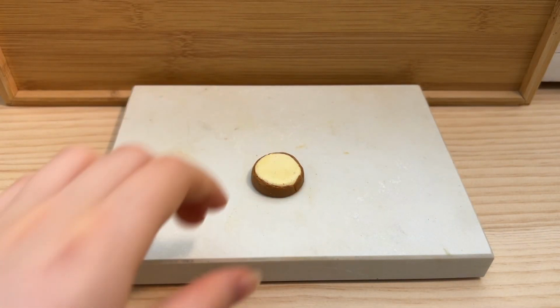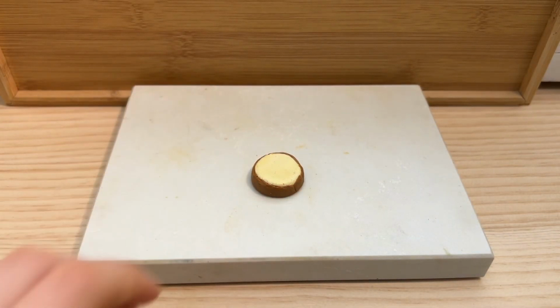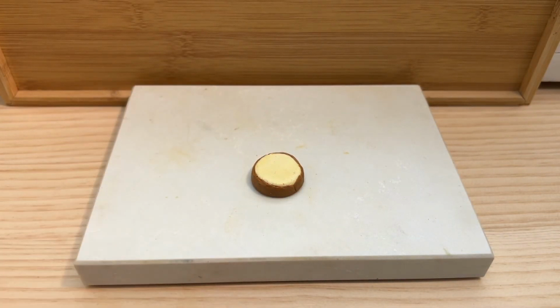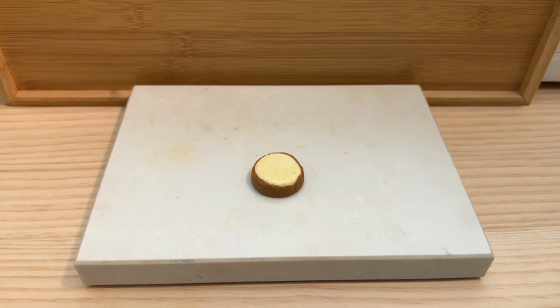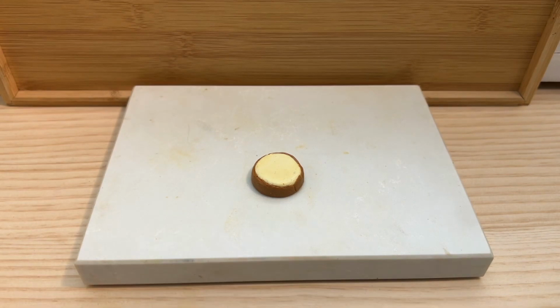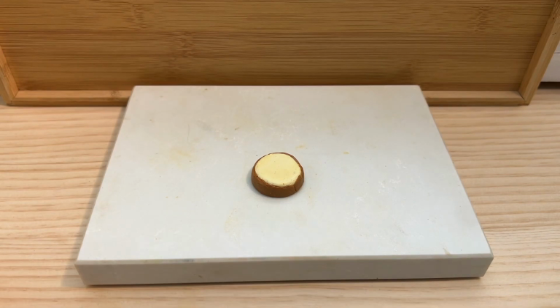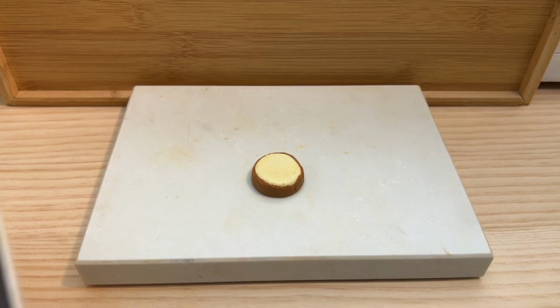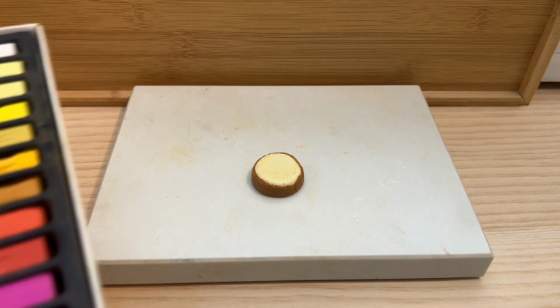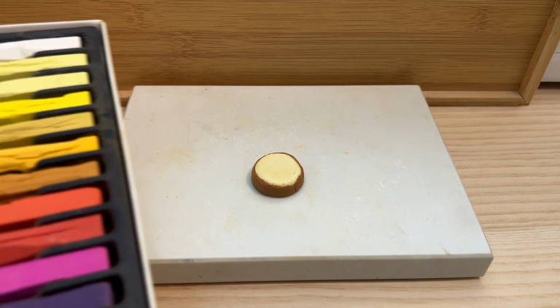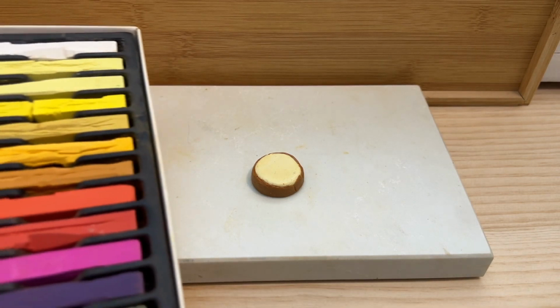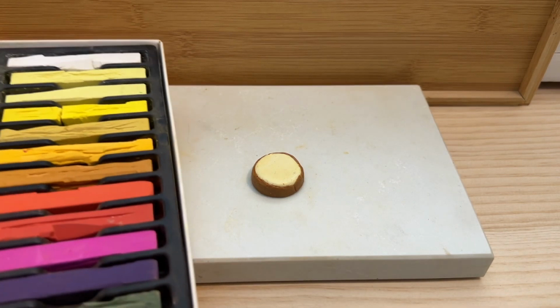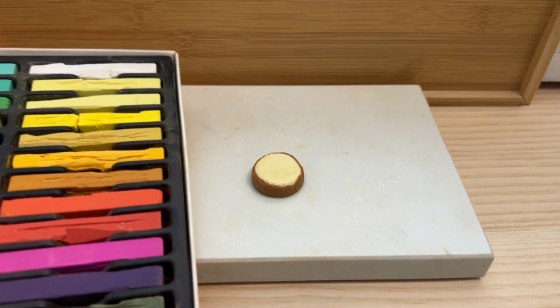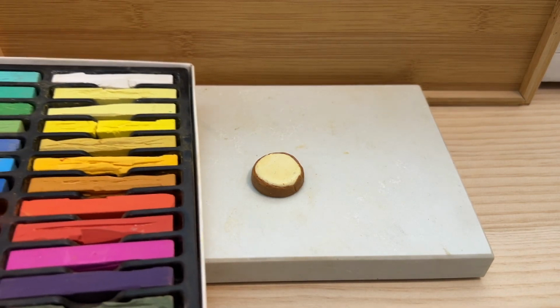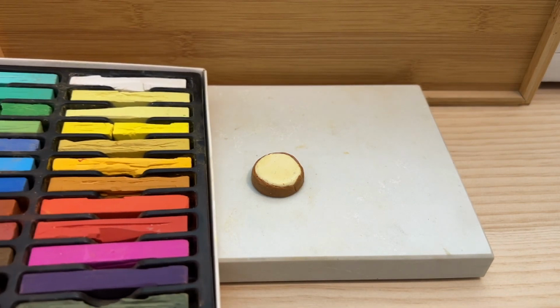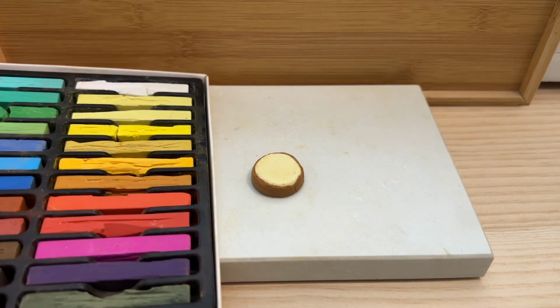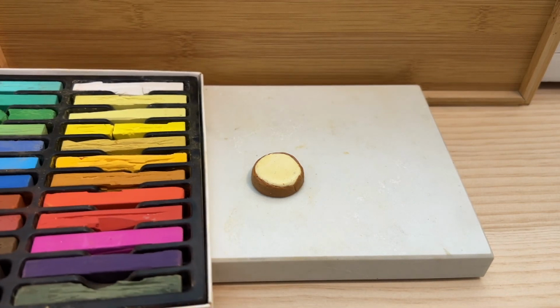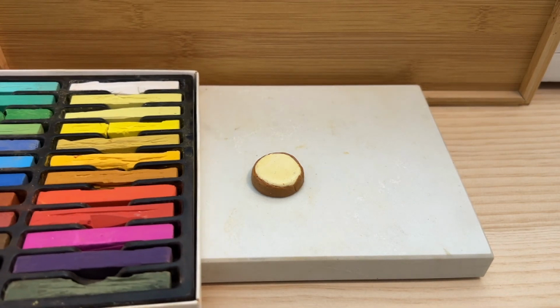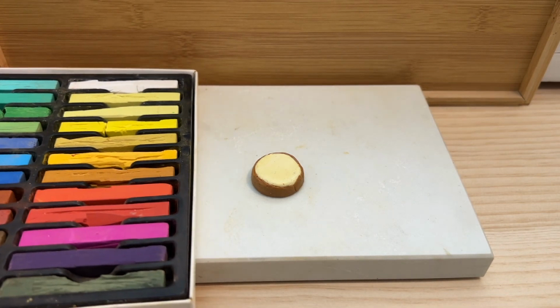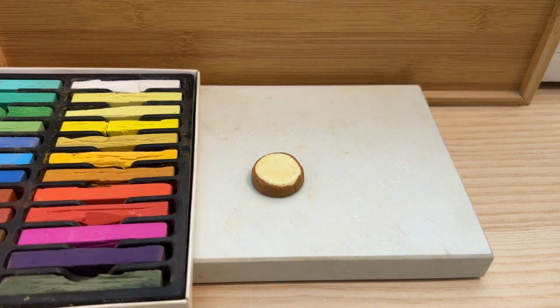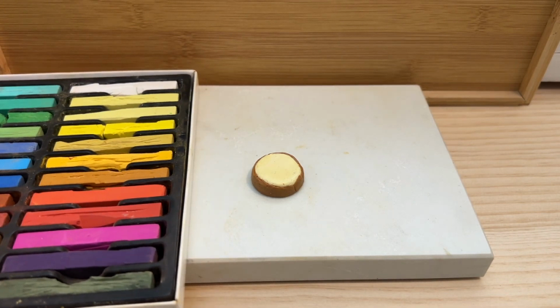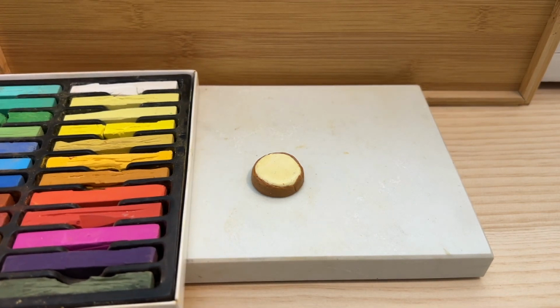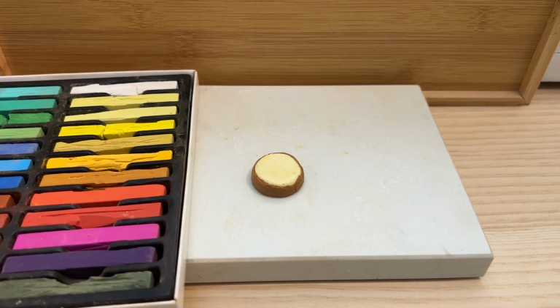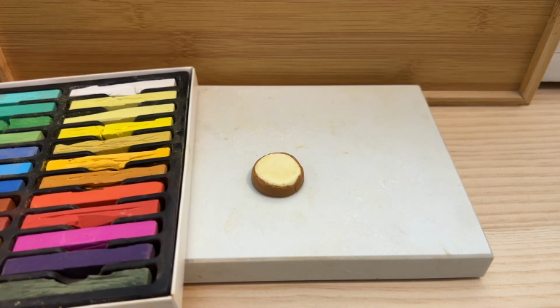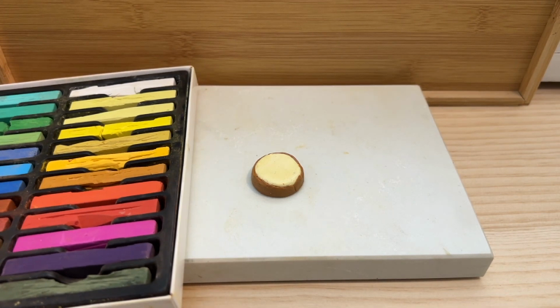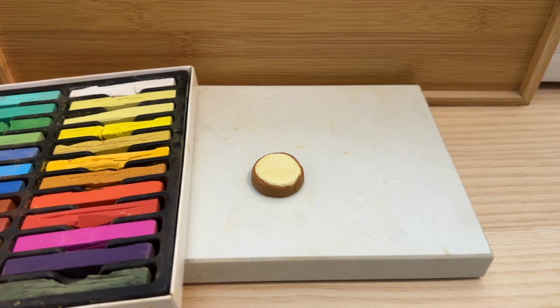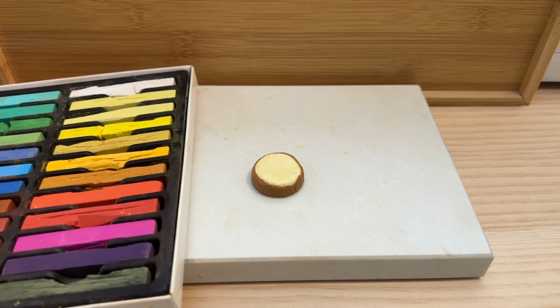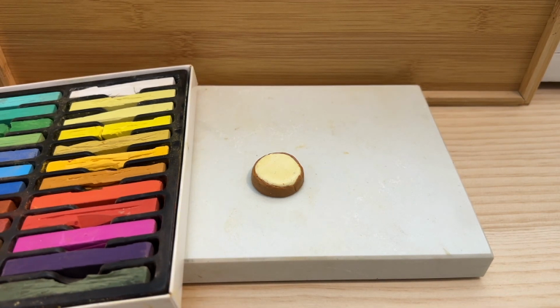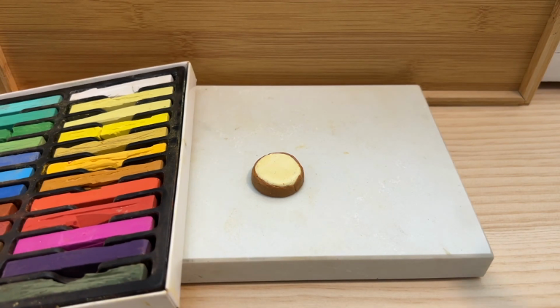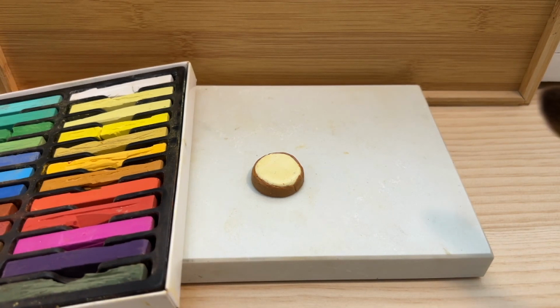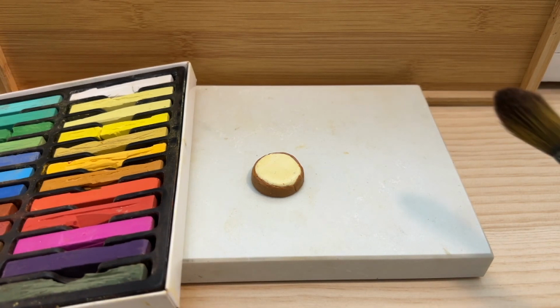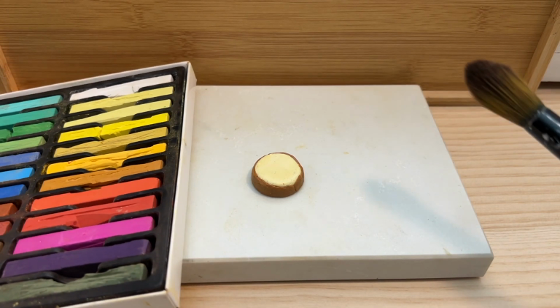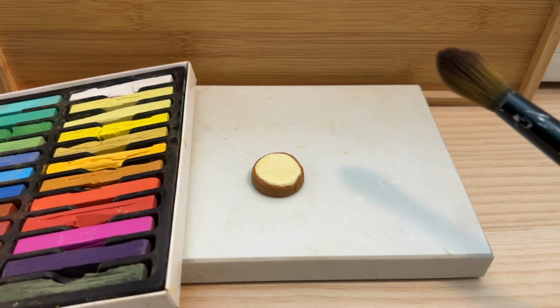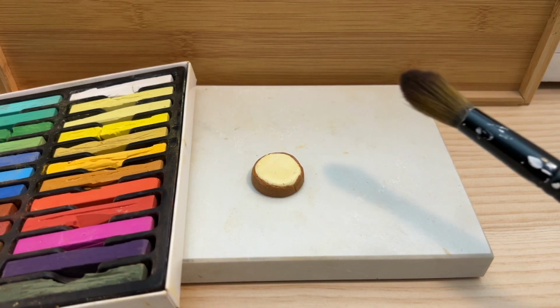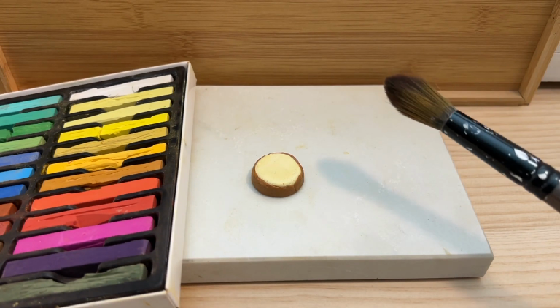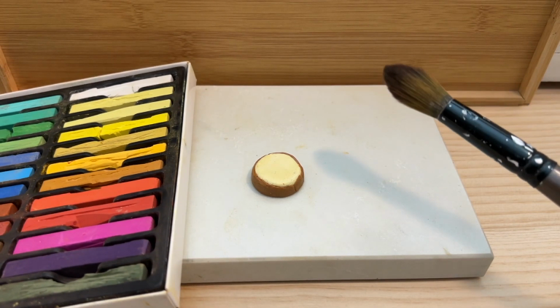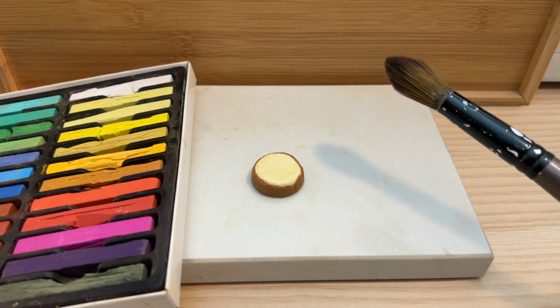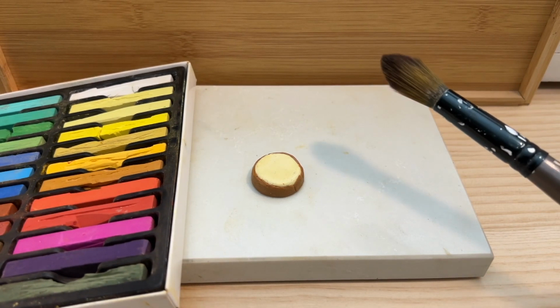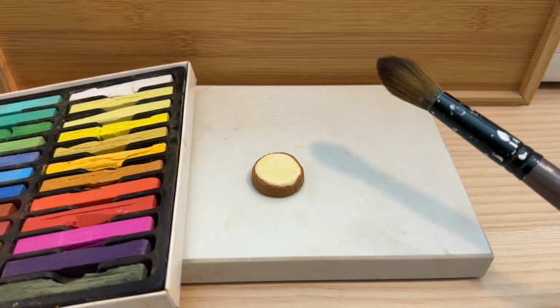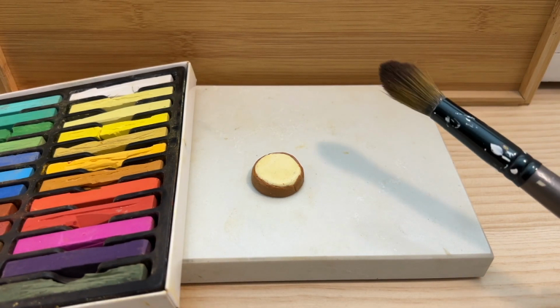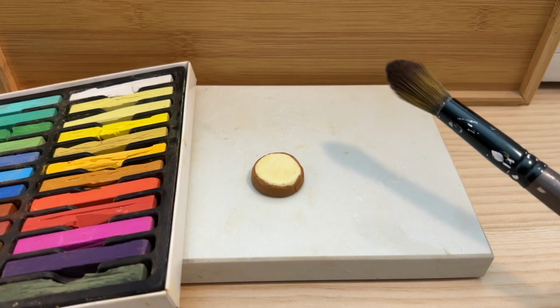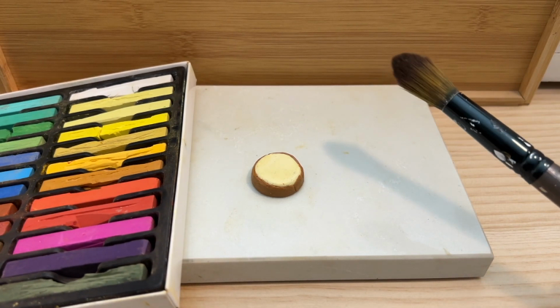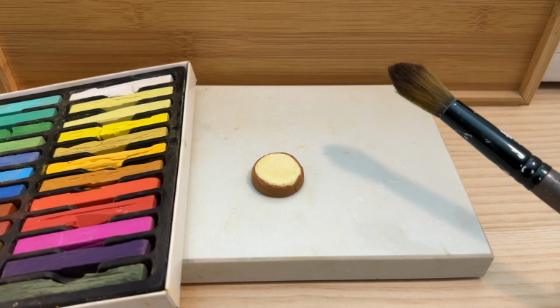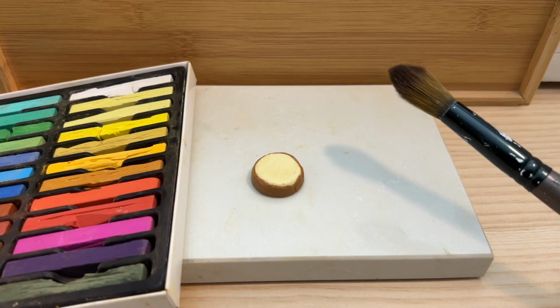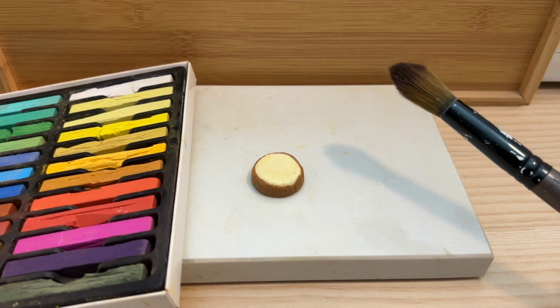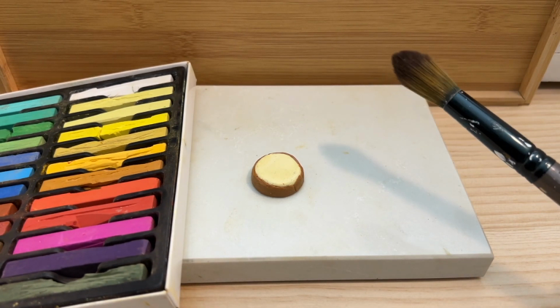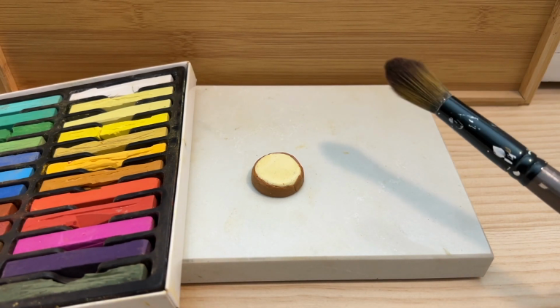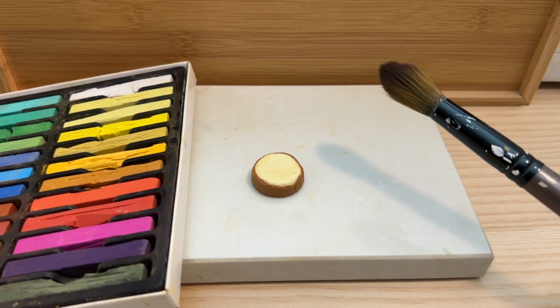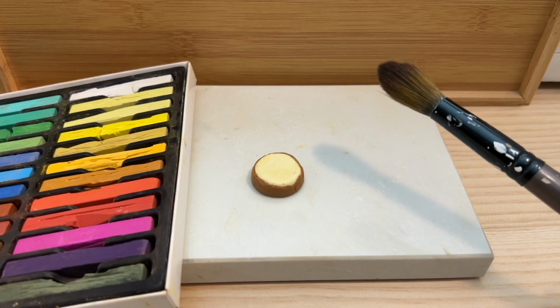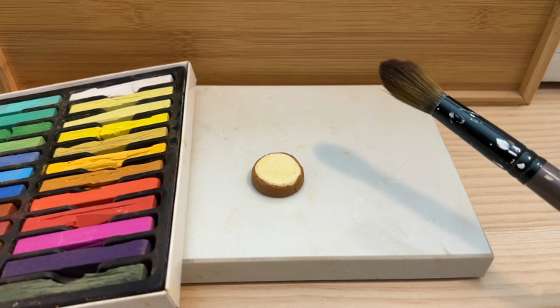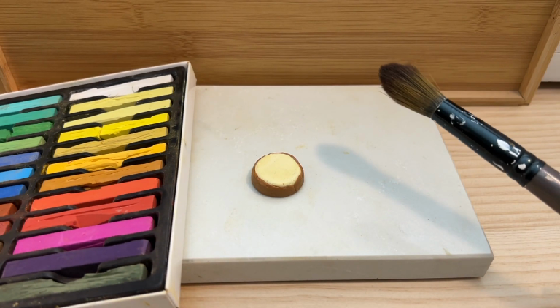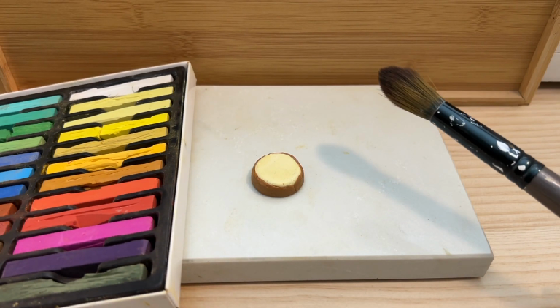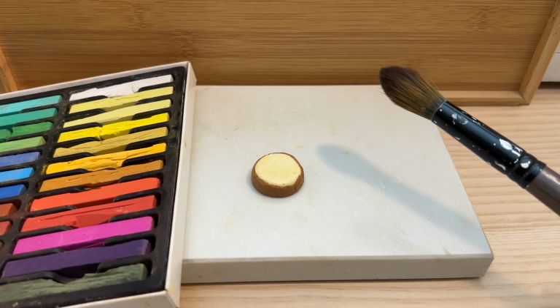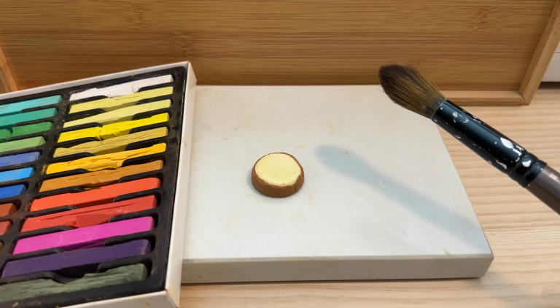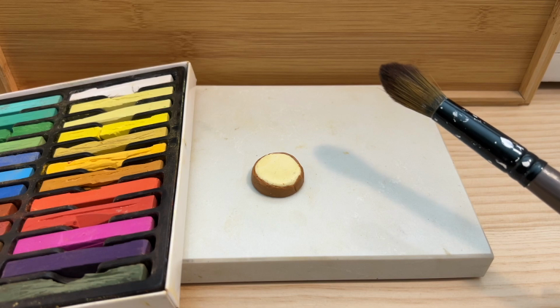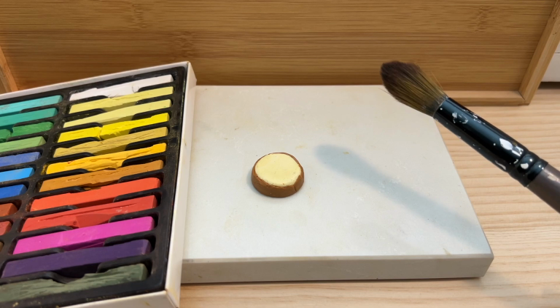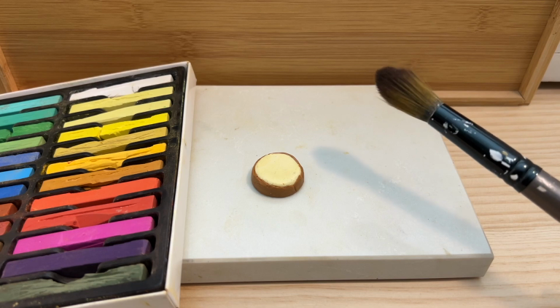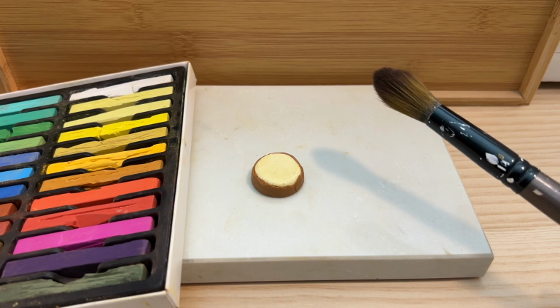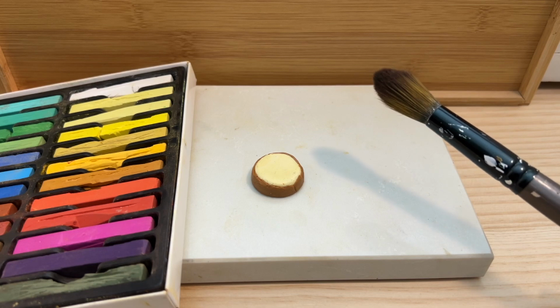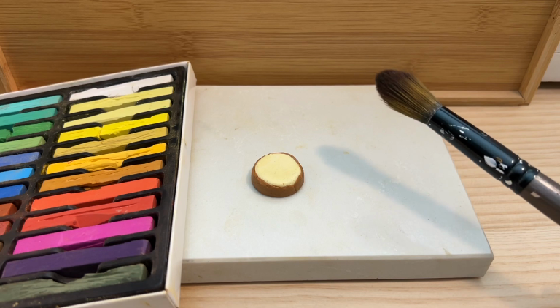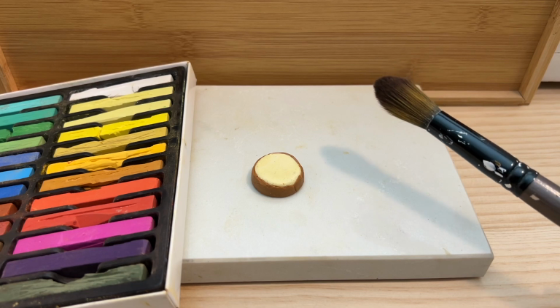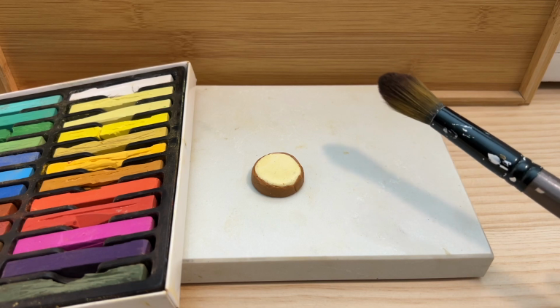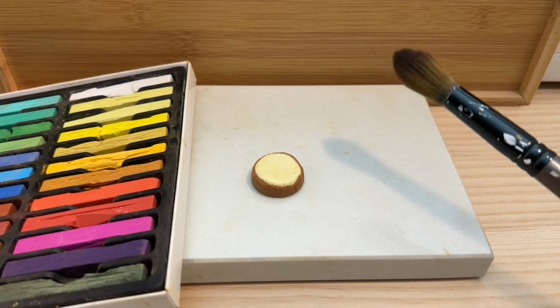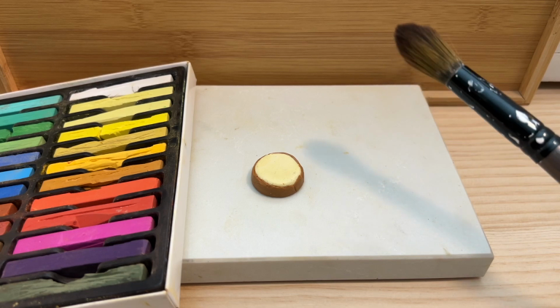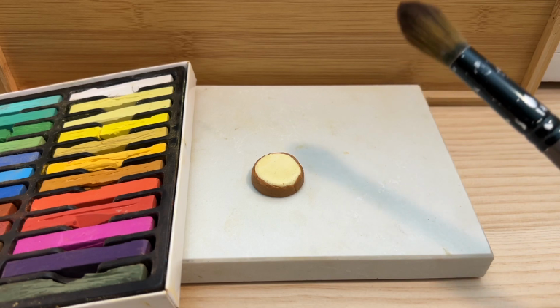Now it's pastel time. I use a really soft paintbrush, but makeup brushes also work.